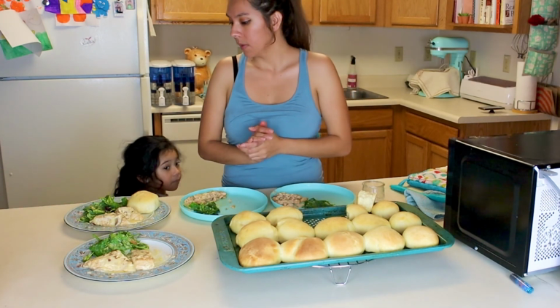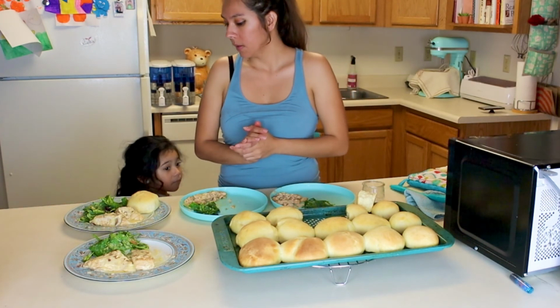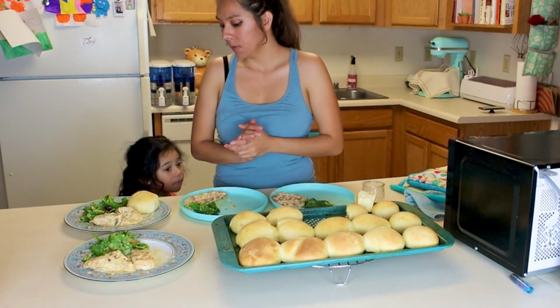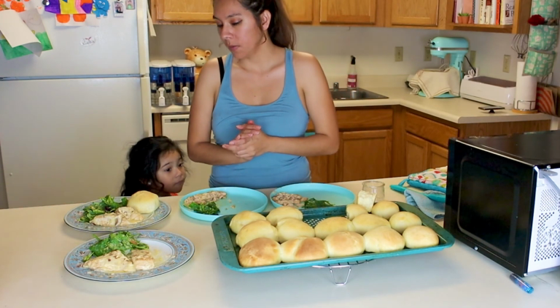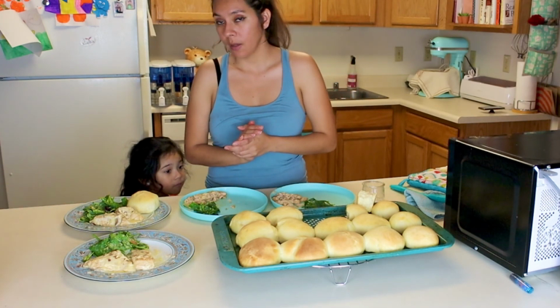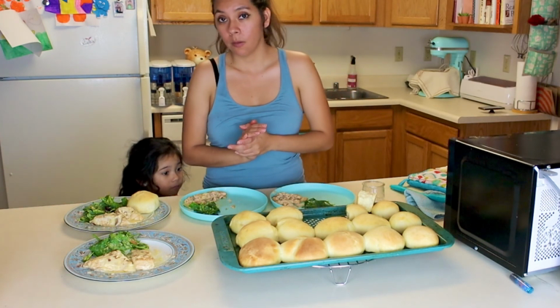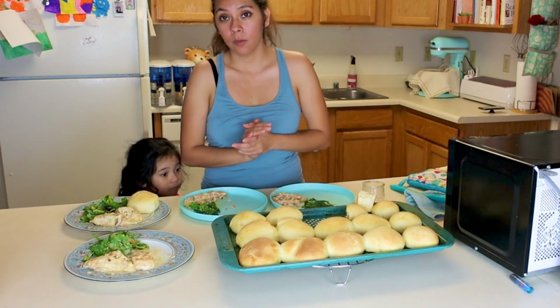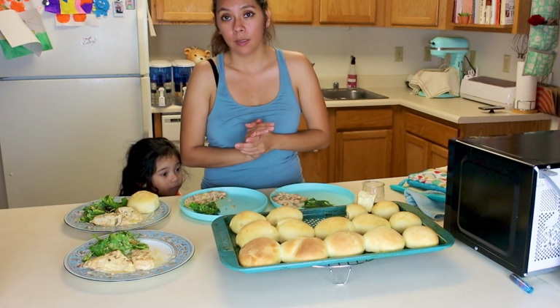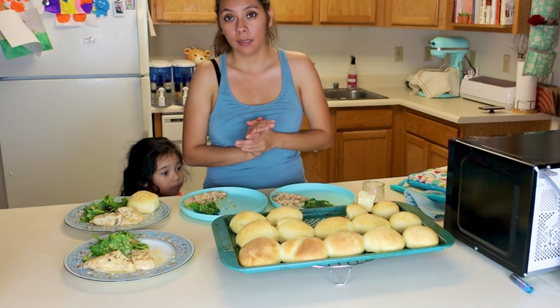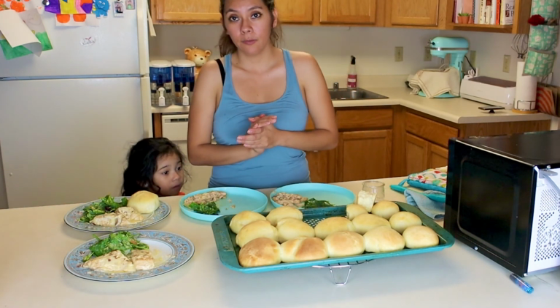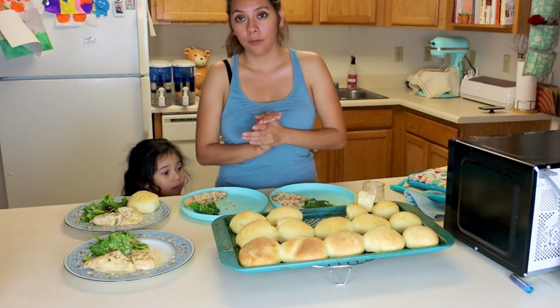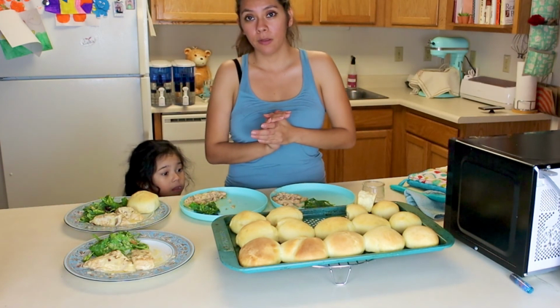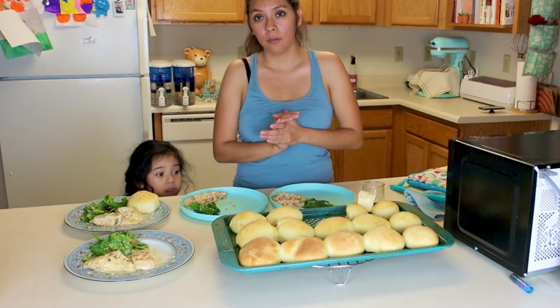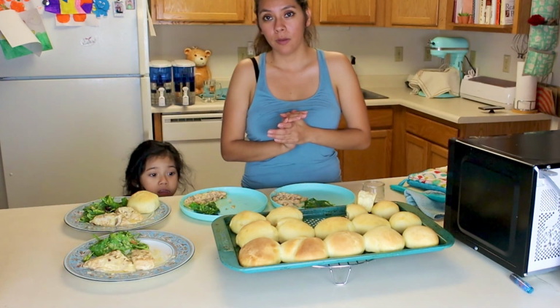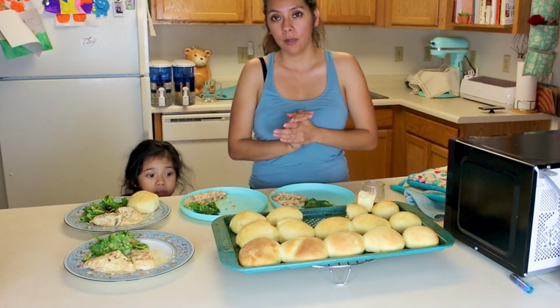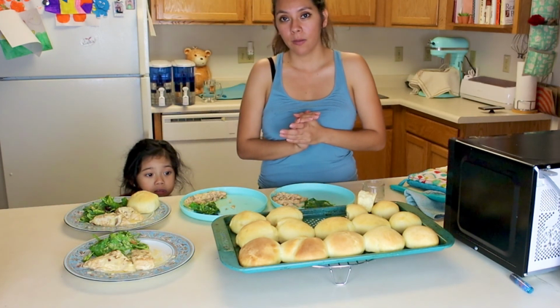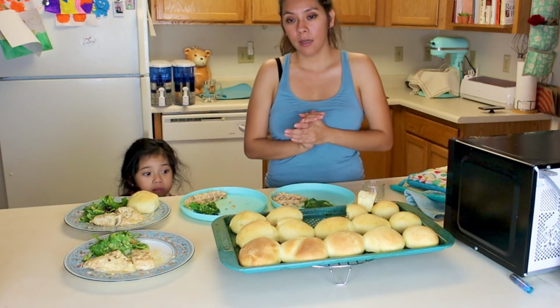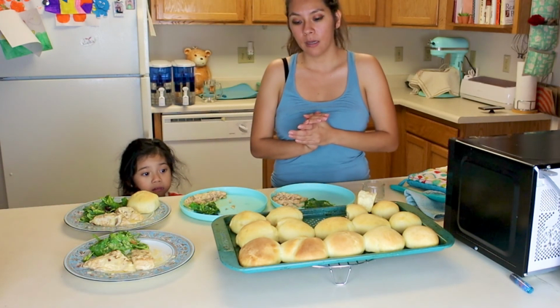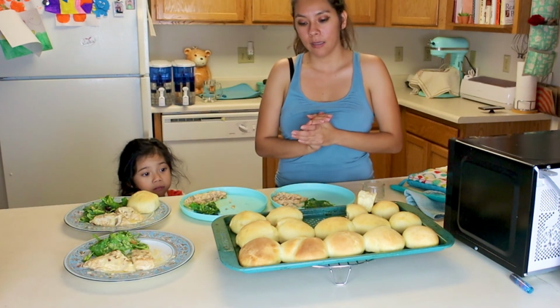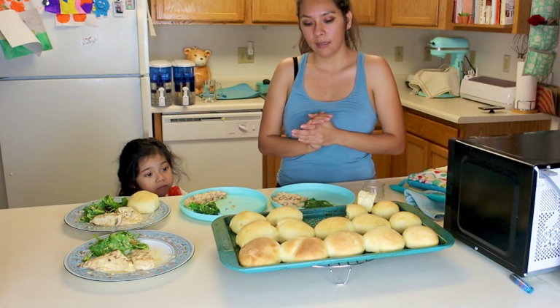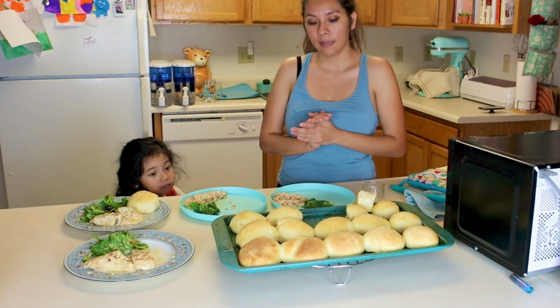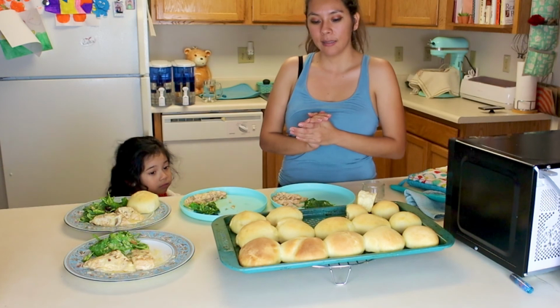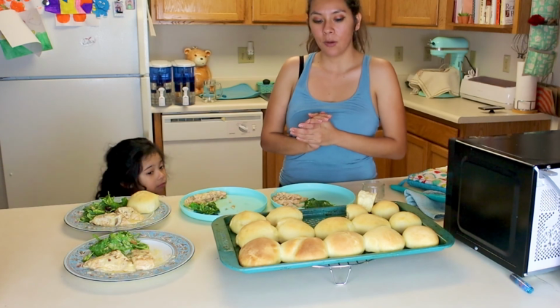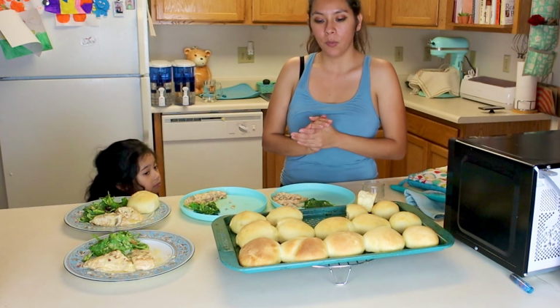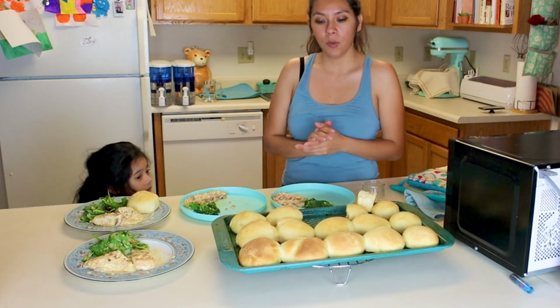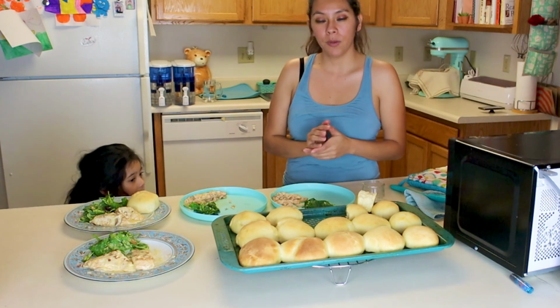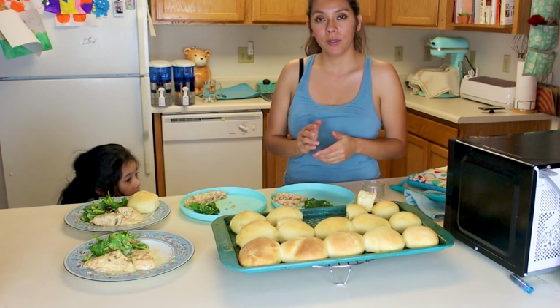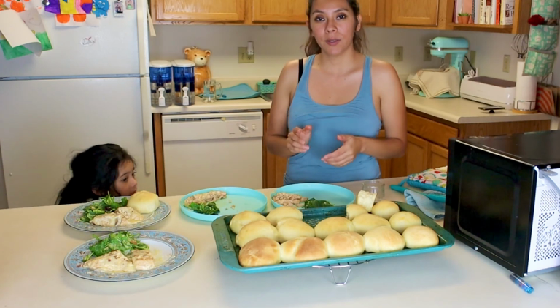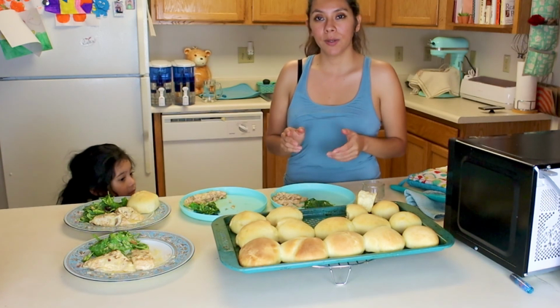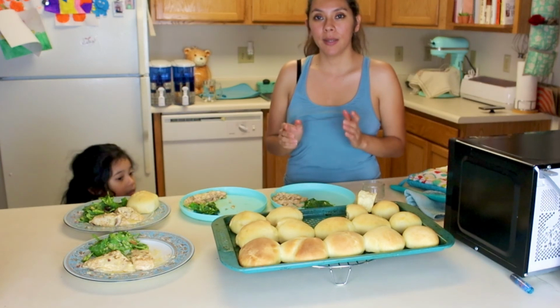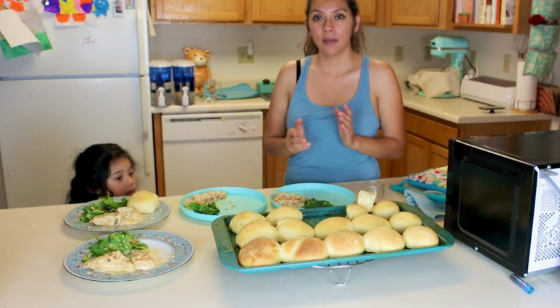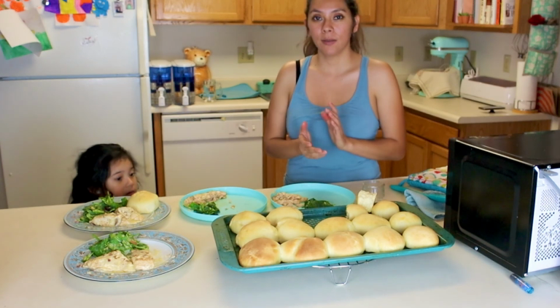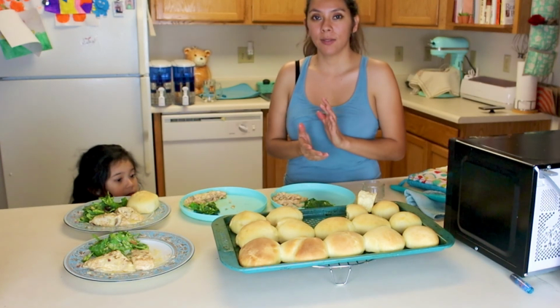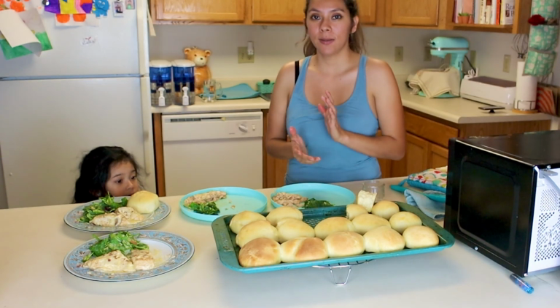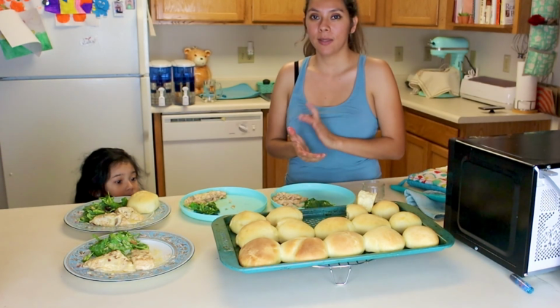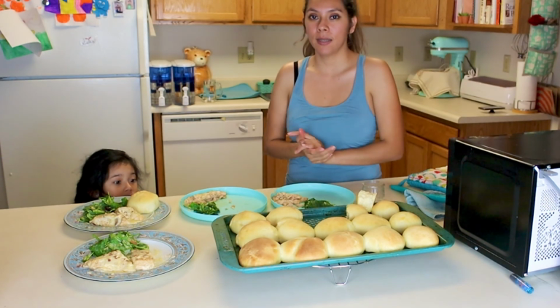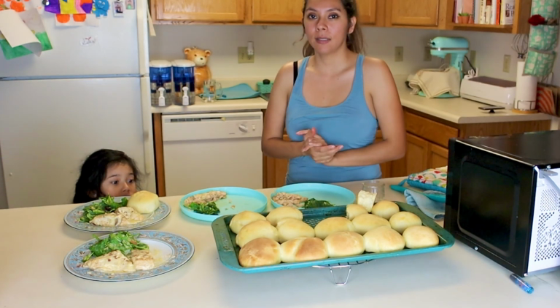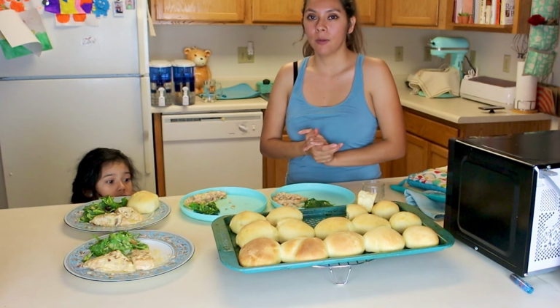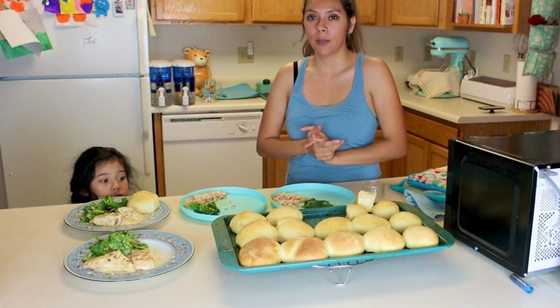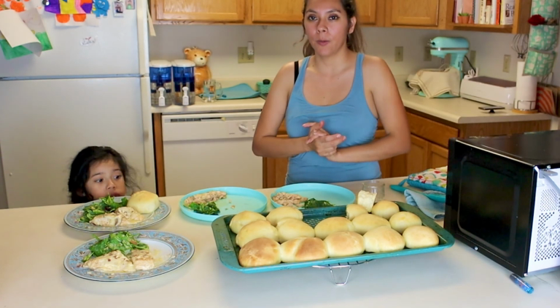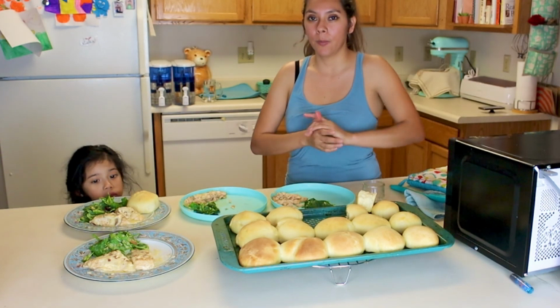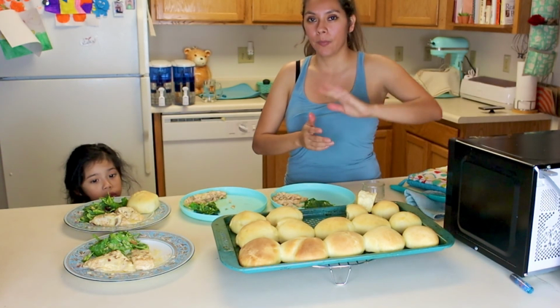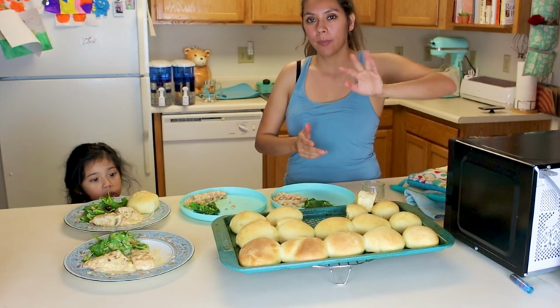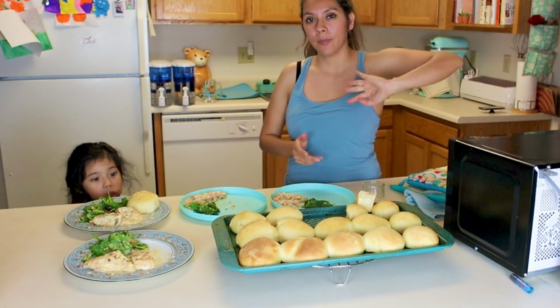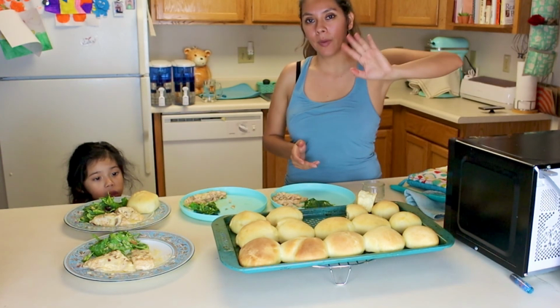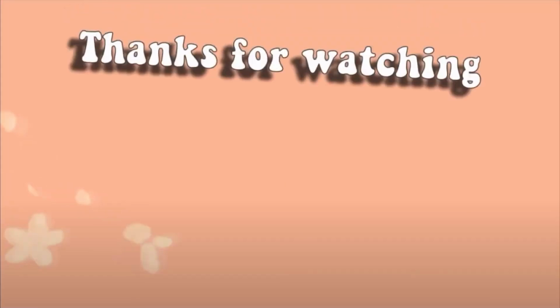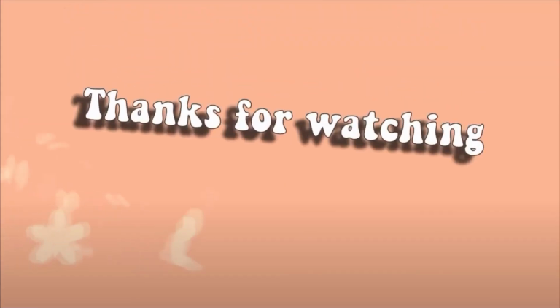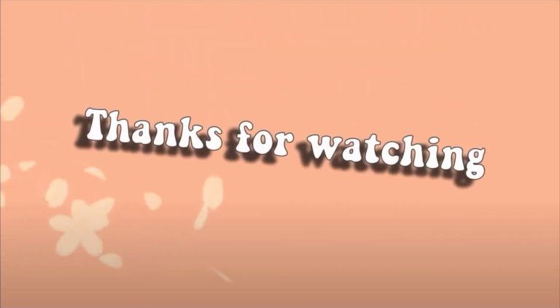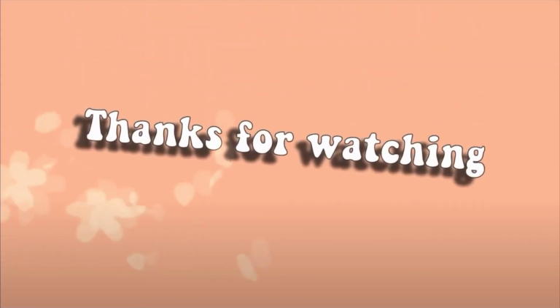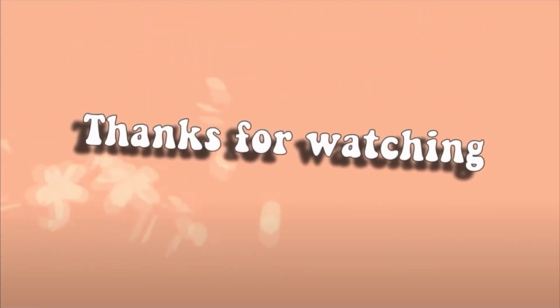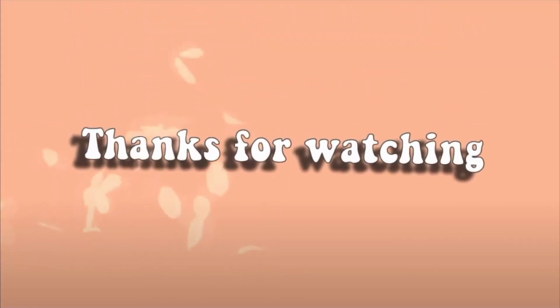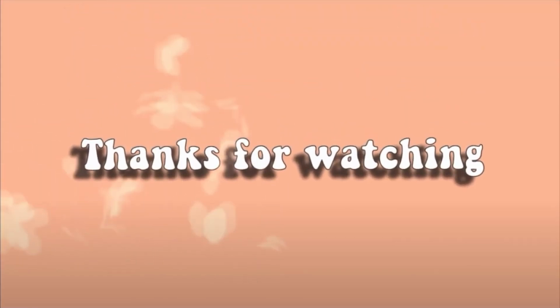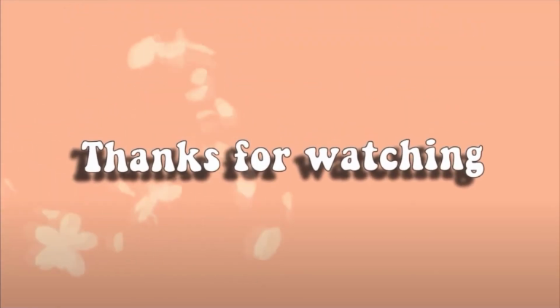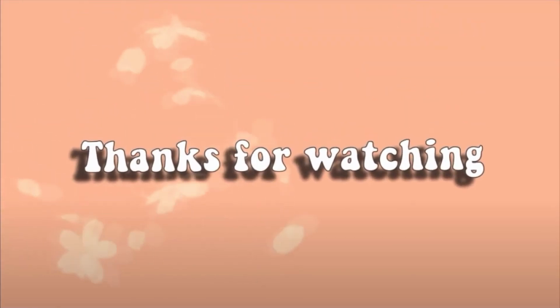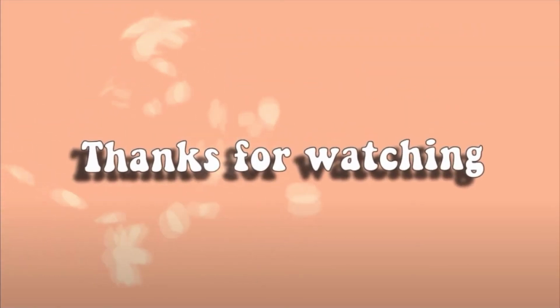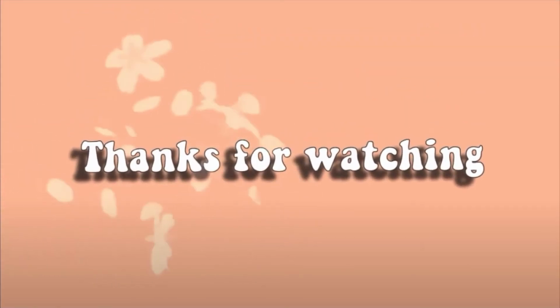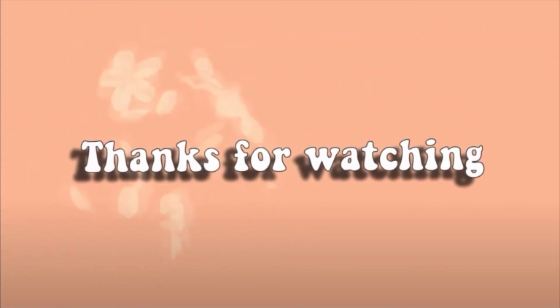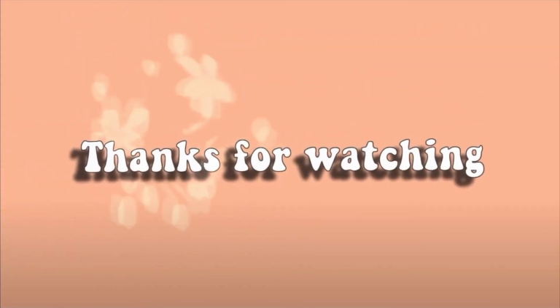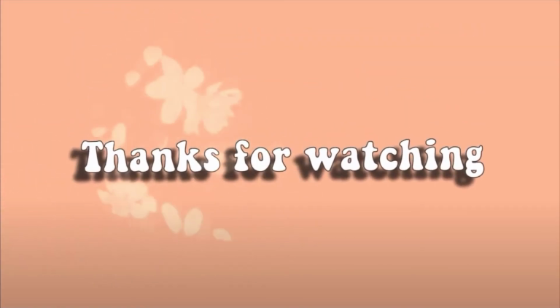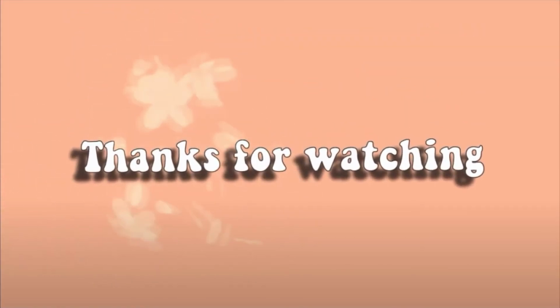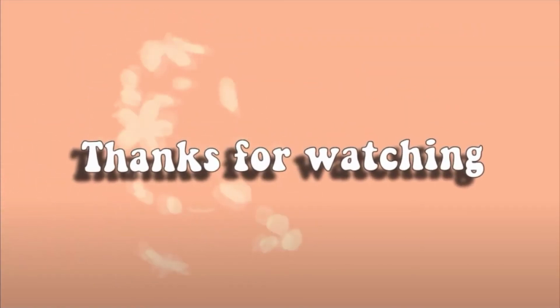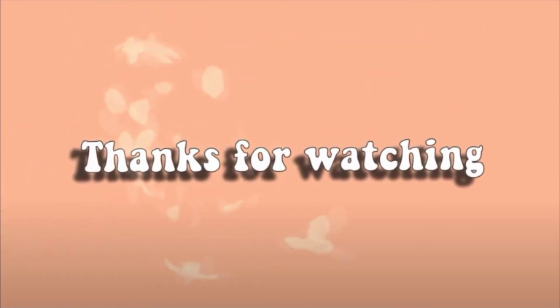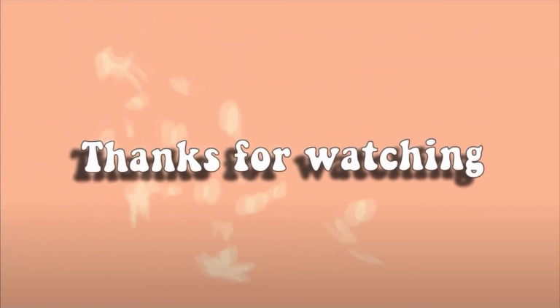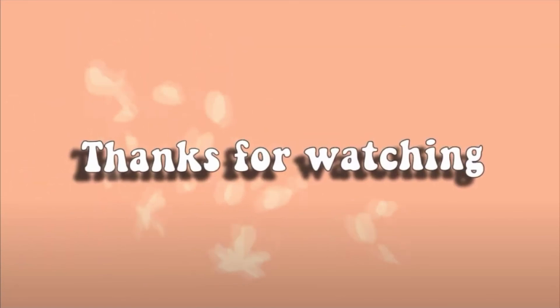So that was it for the video, guys. Hope you enjoyed and I'll see you in the next video. Bye!